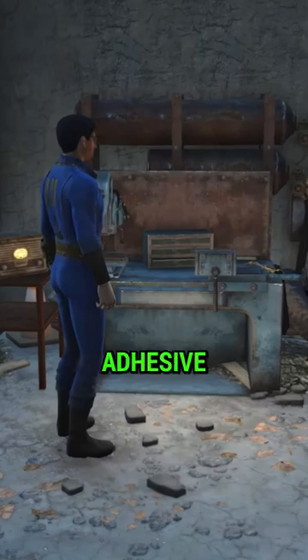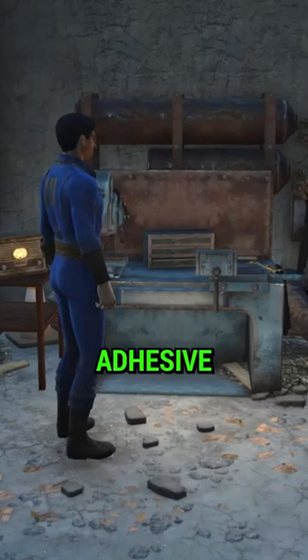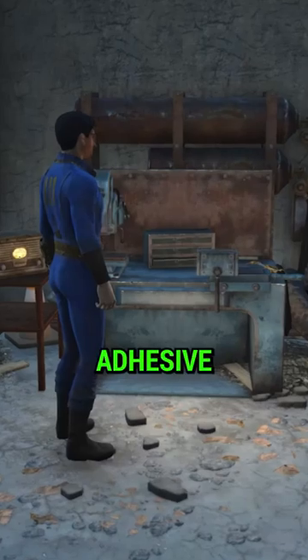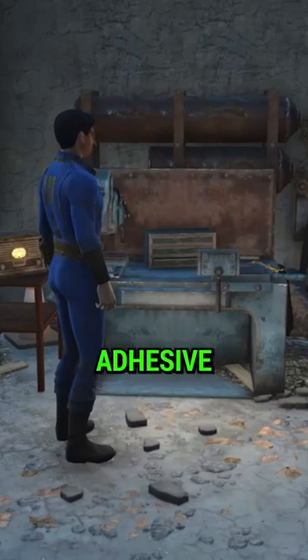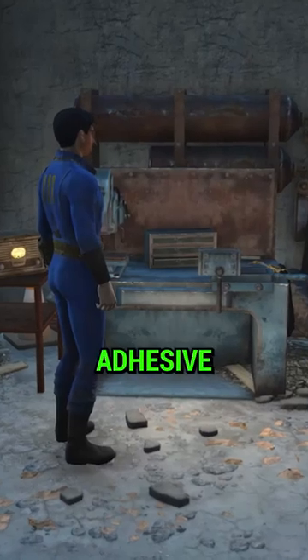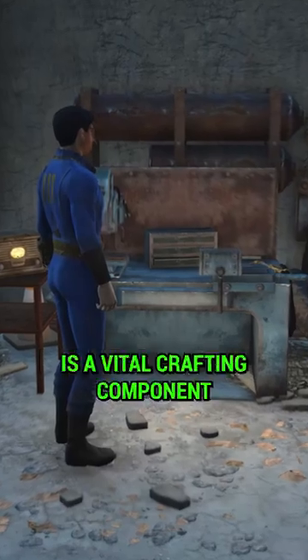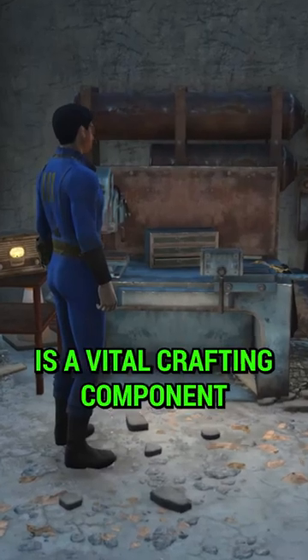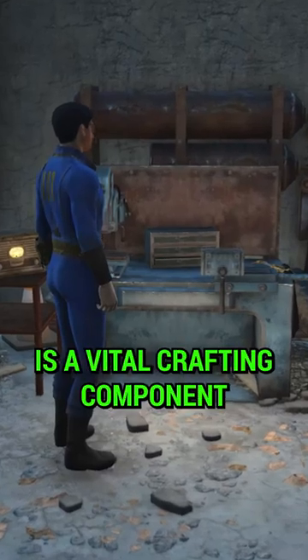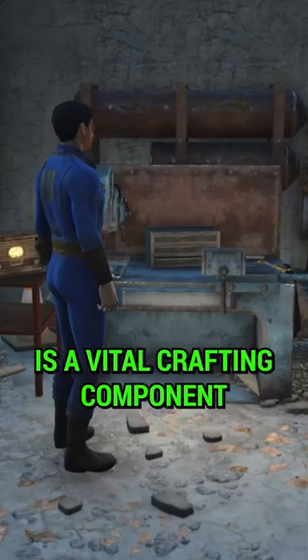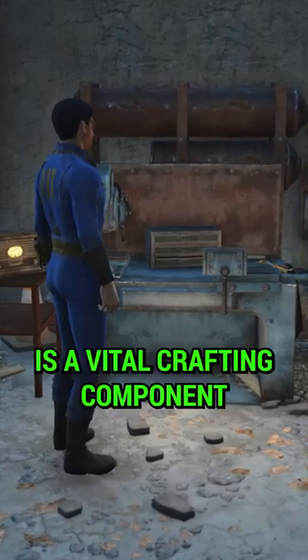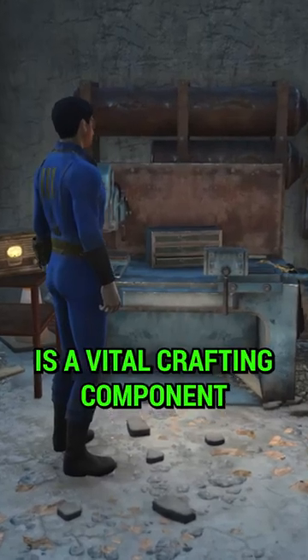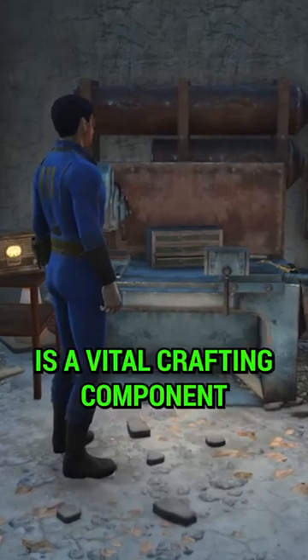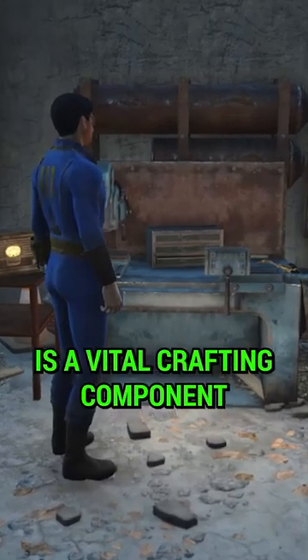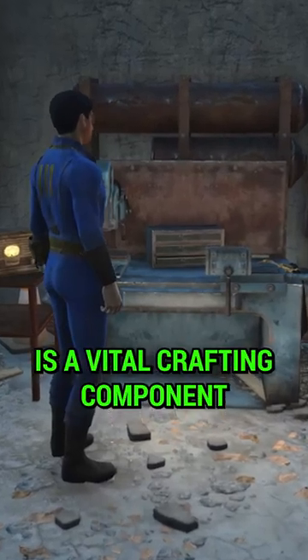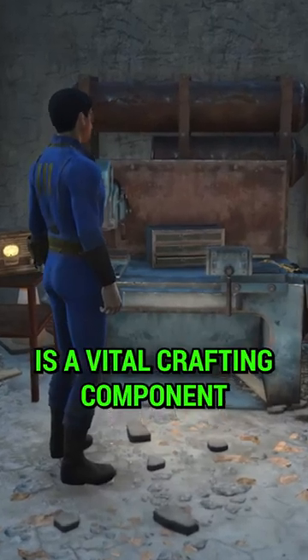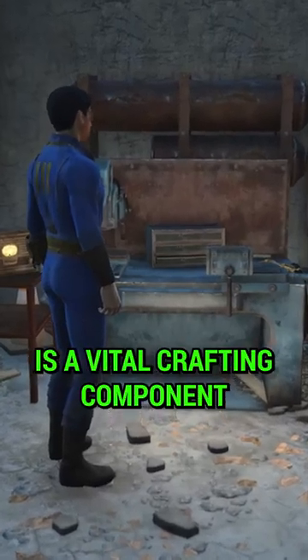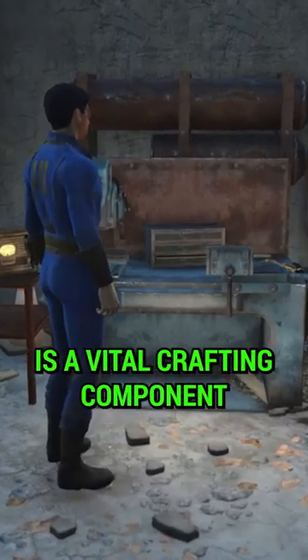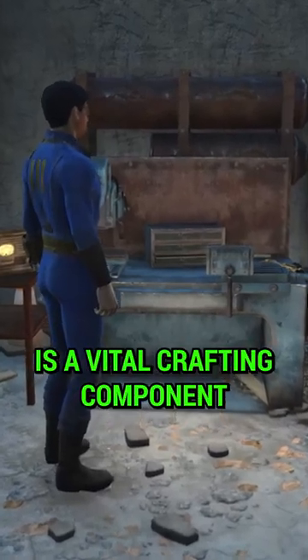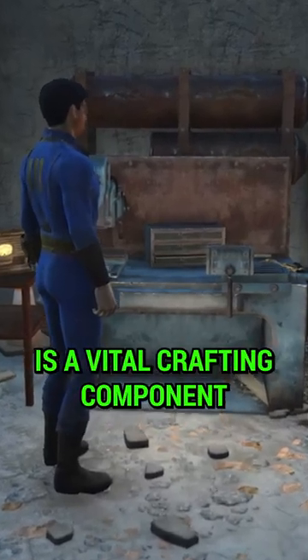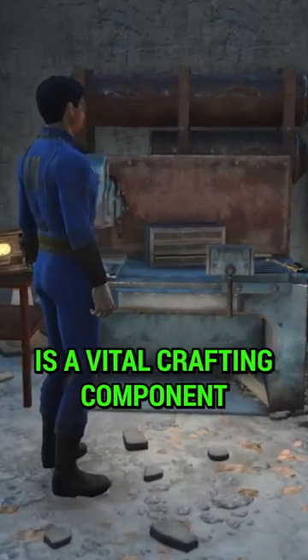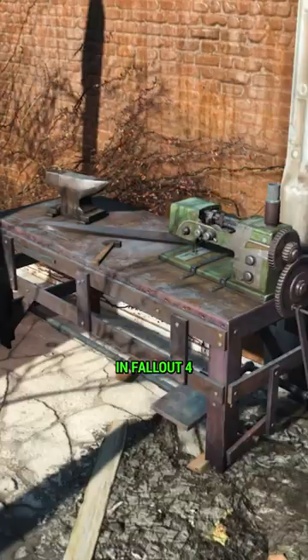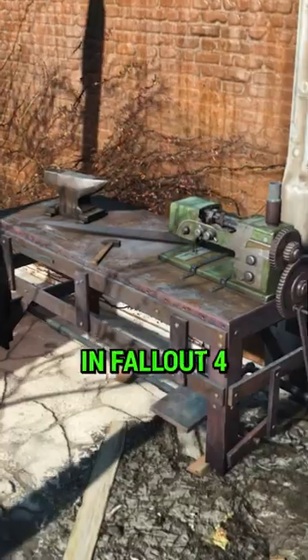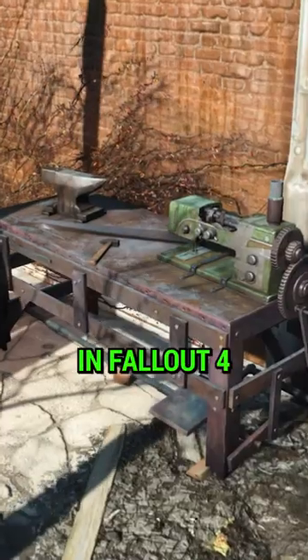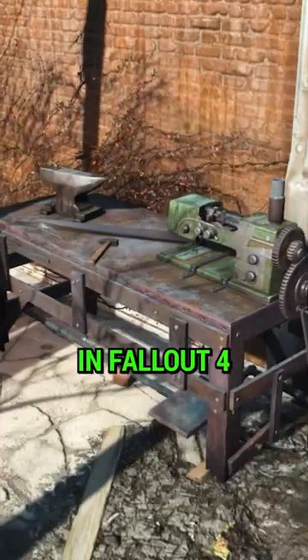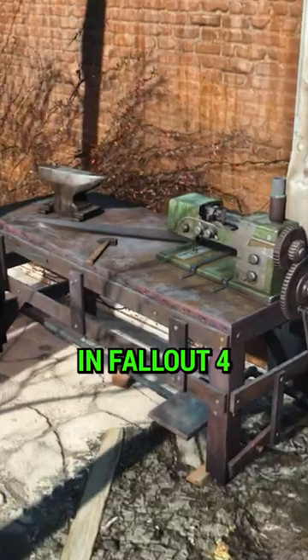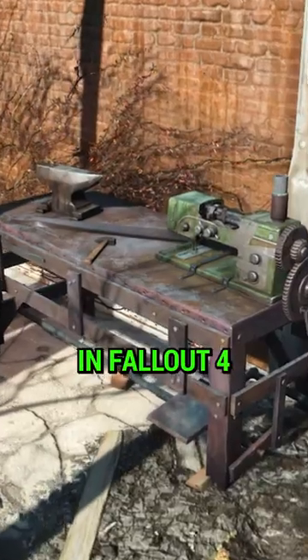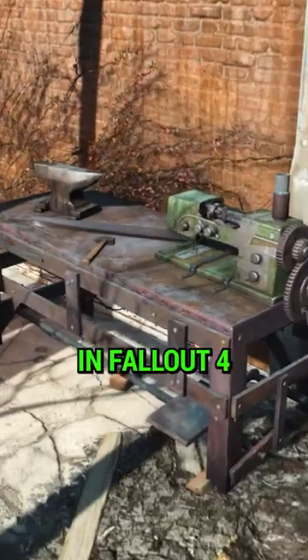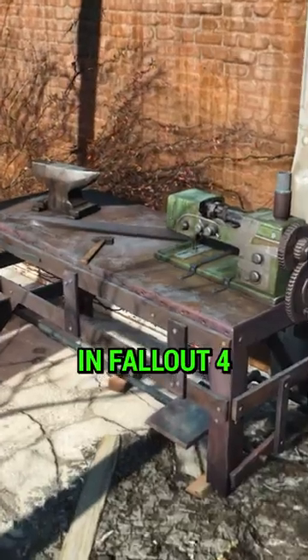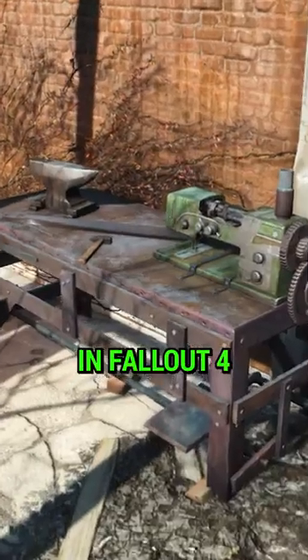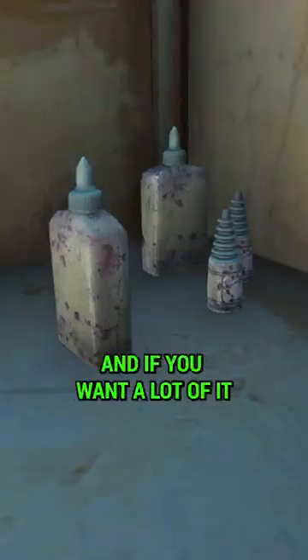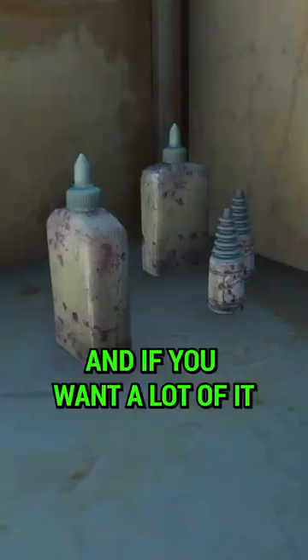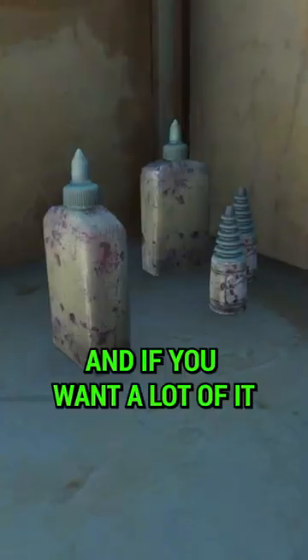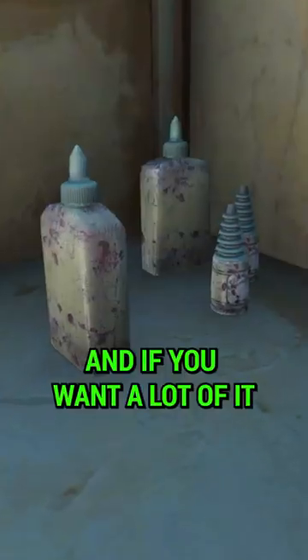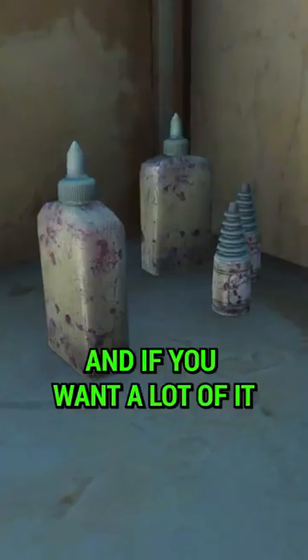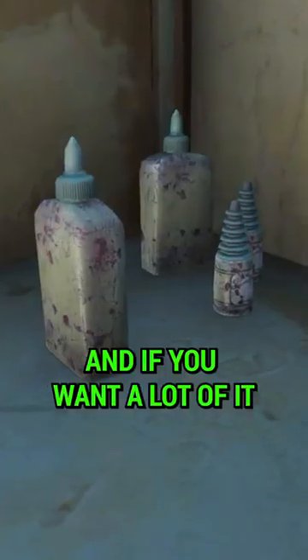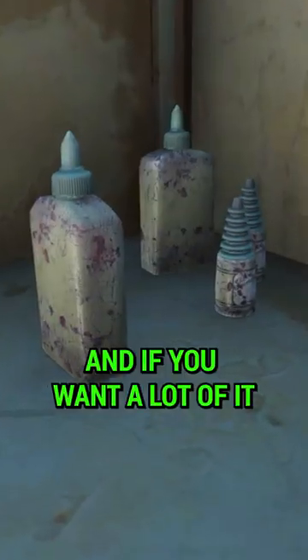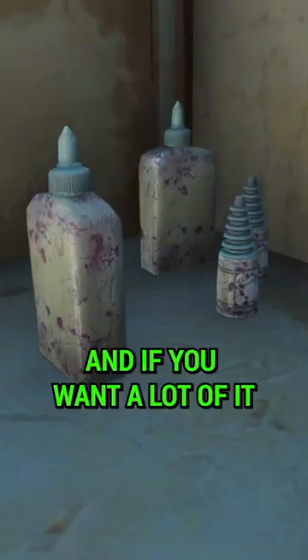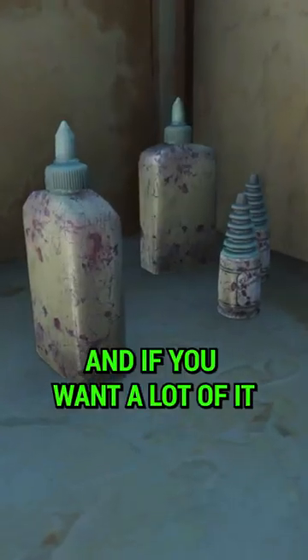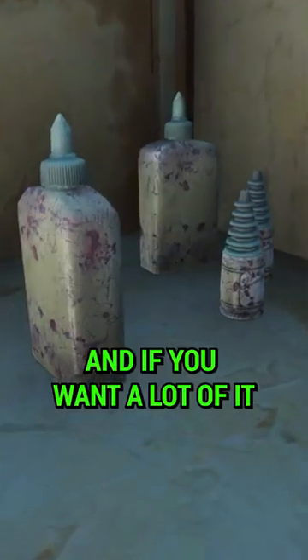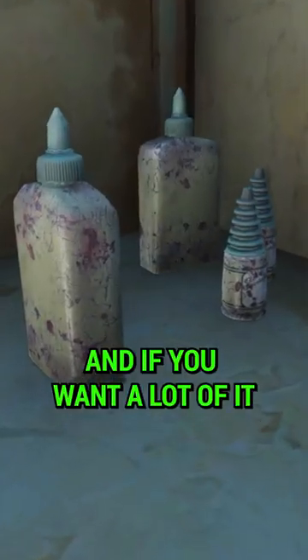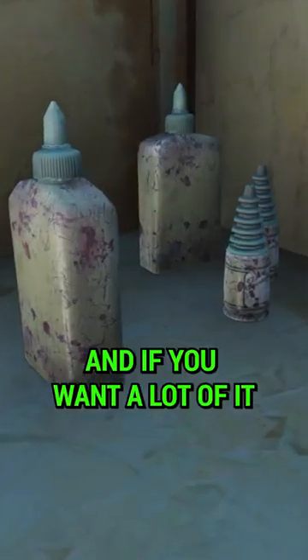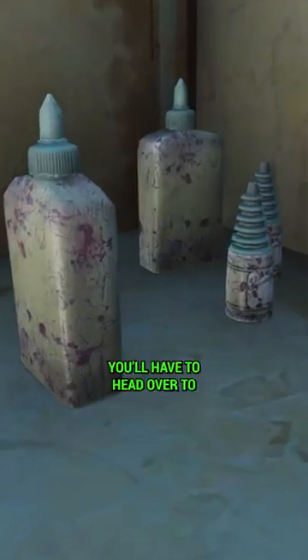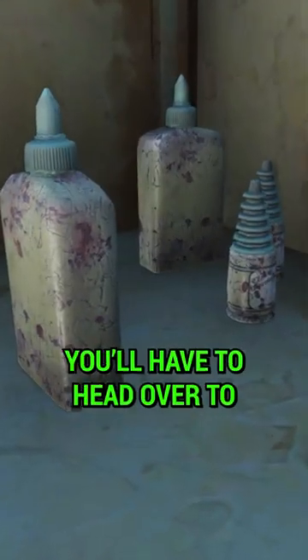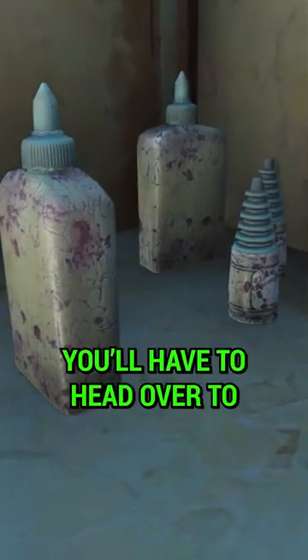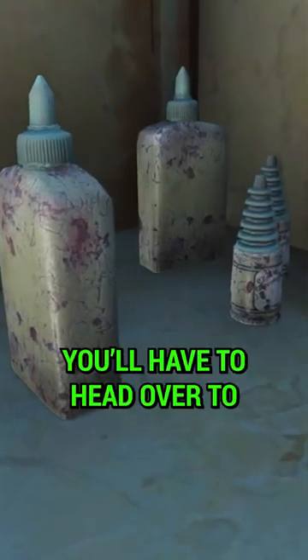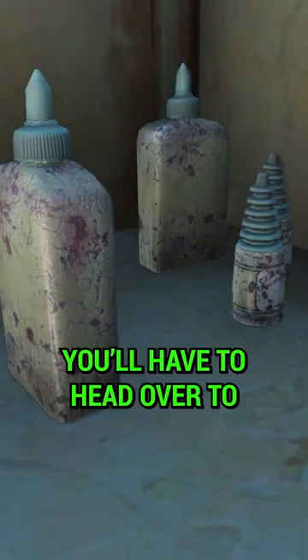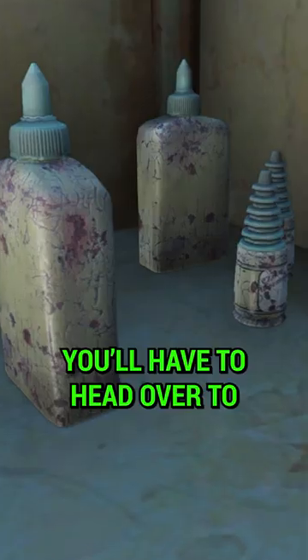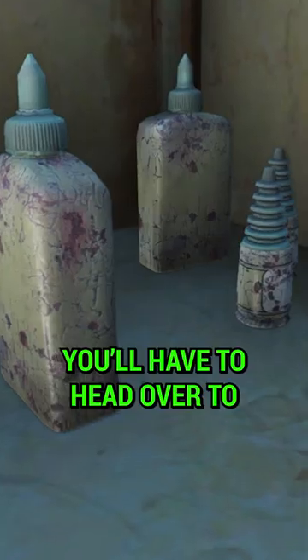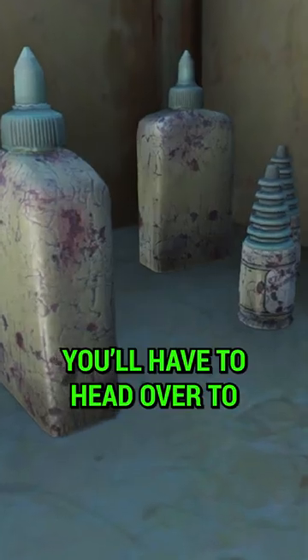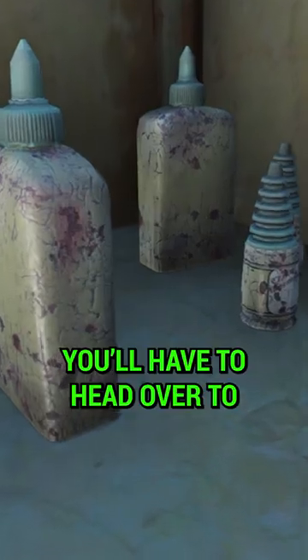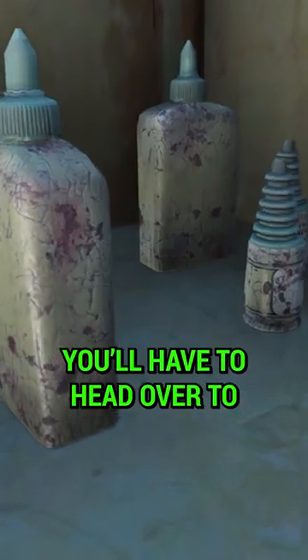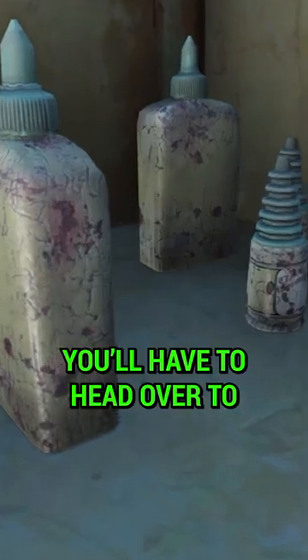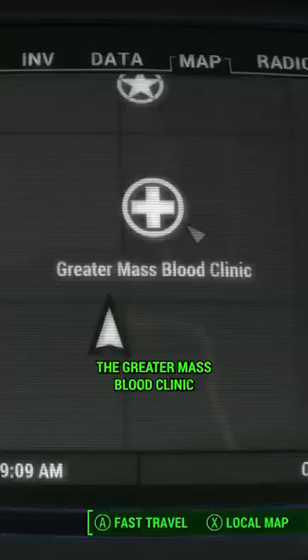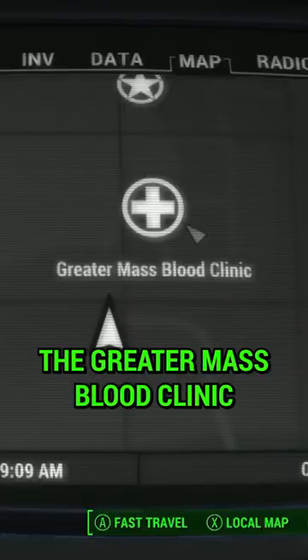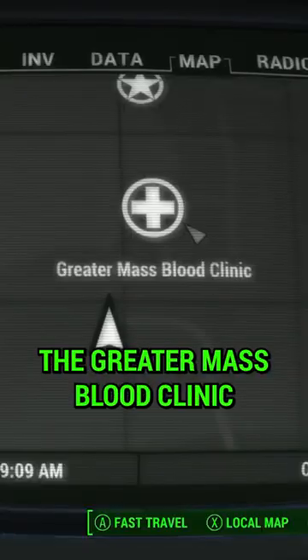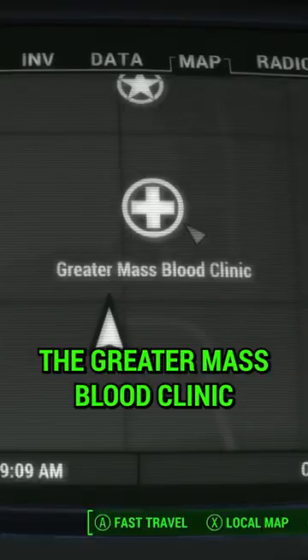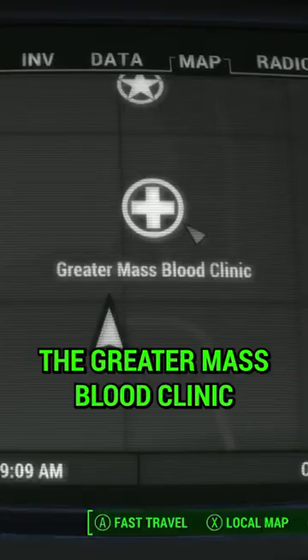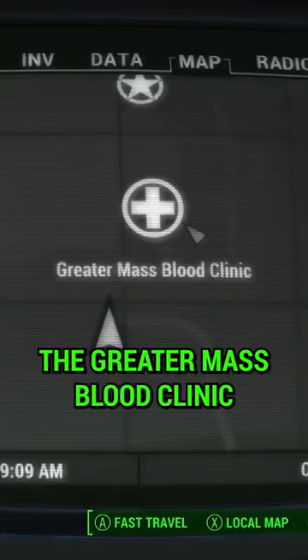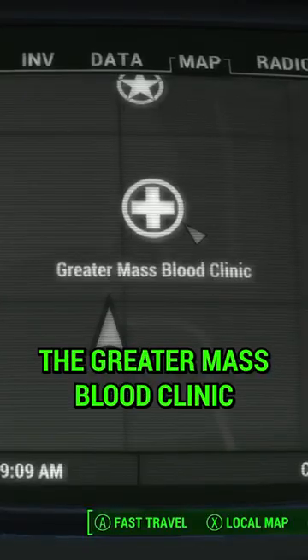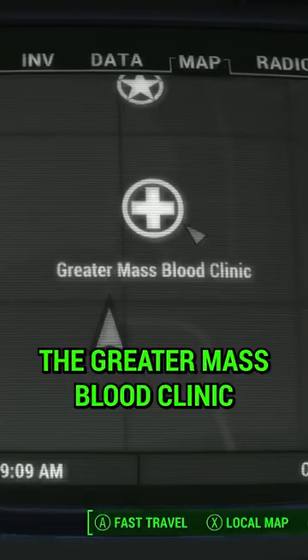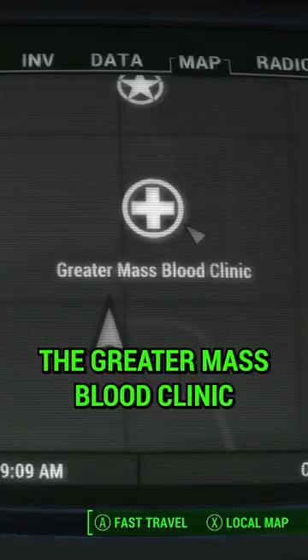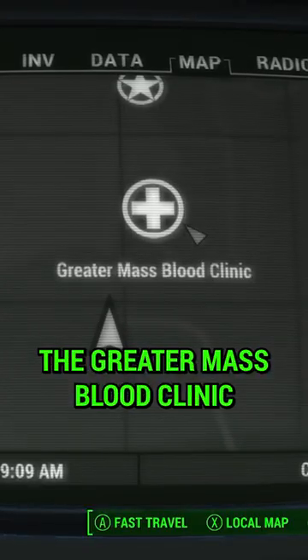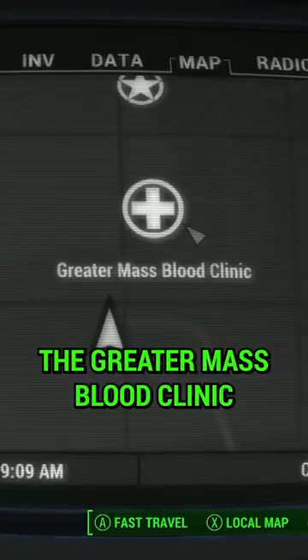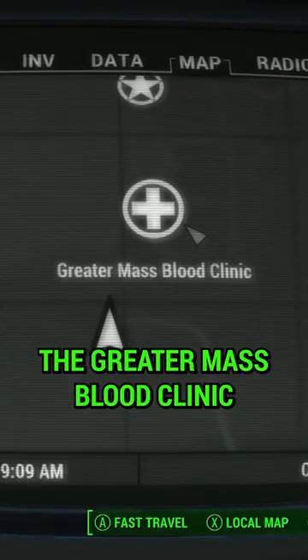Adhesive is a vital crafting component in Fallout 4, and if you want a lot of it, you'll have to head over to the Greater Mass Blood Clinic.